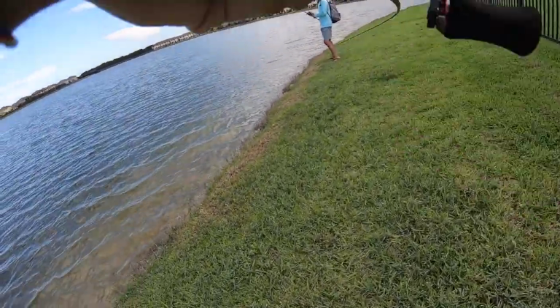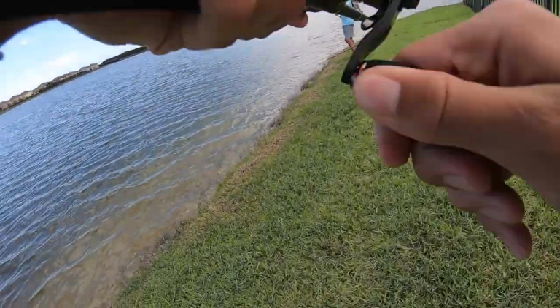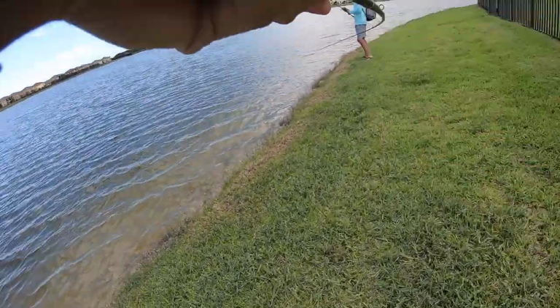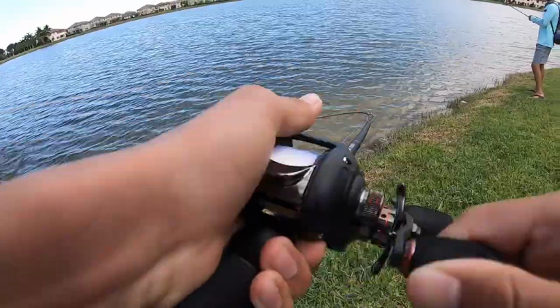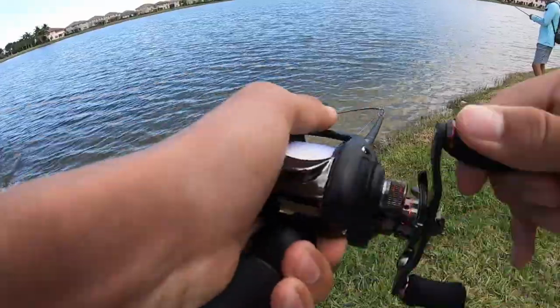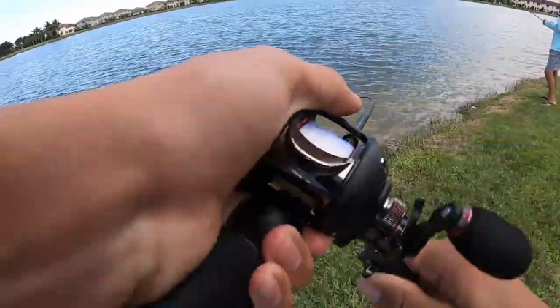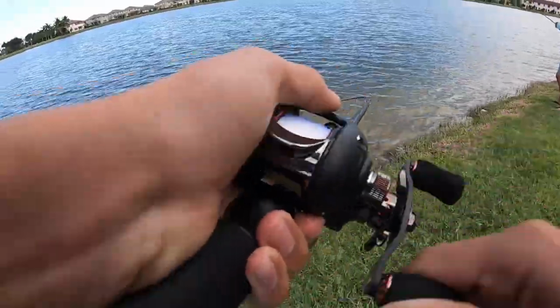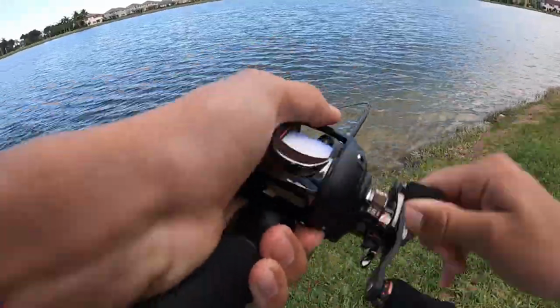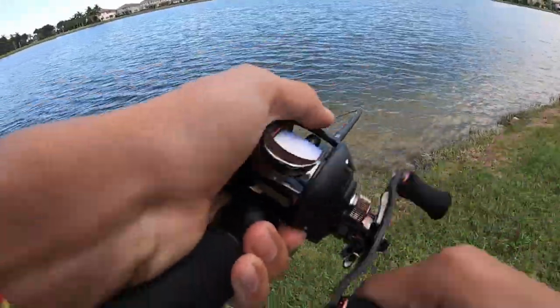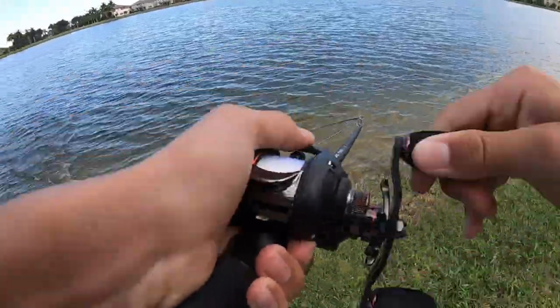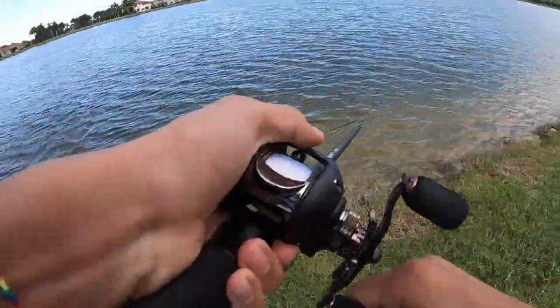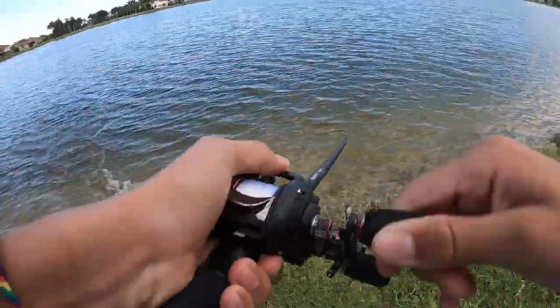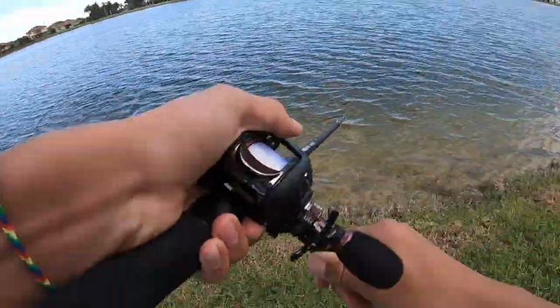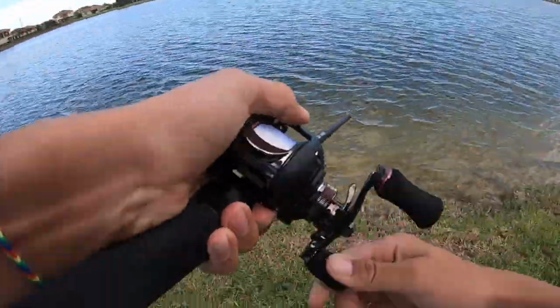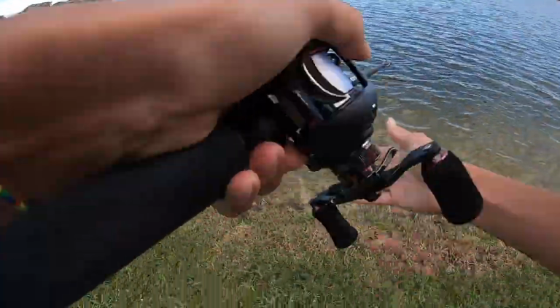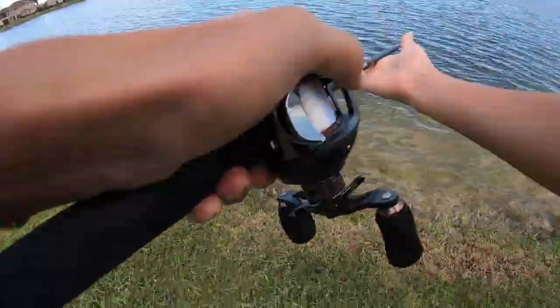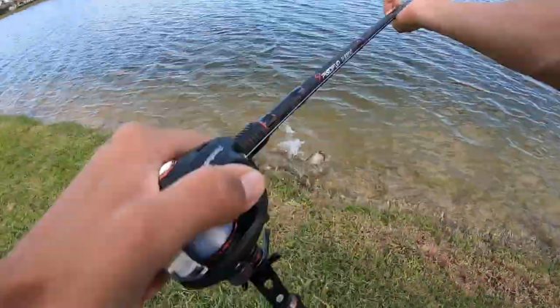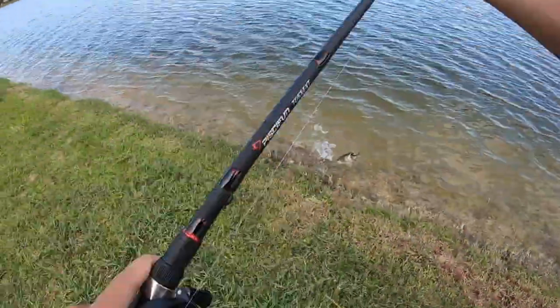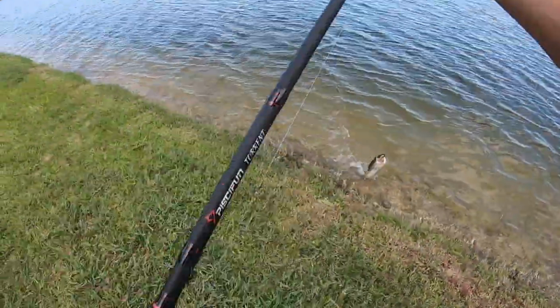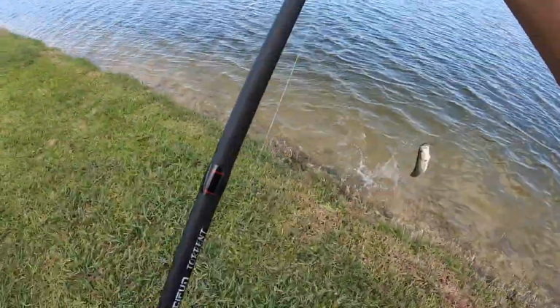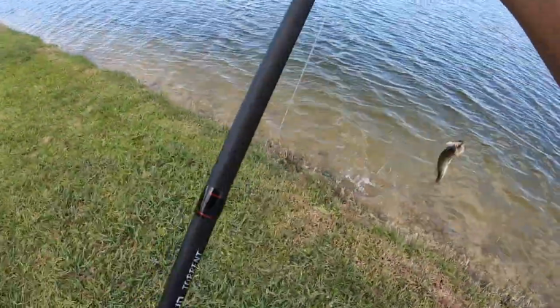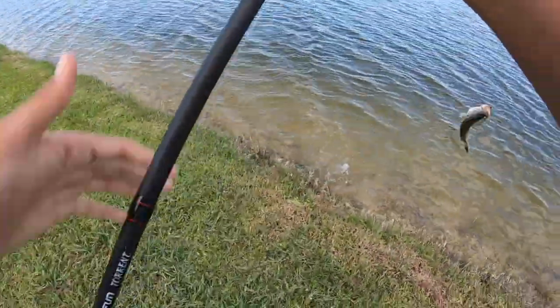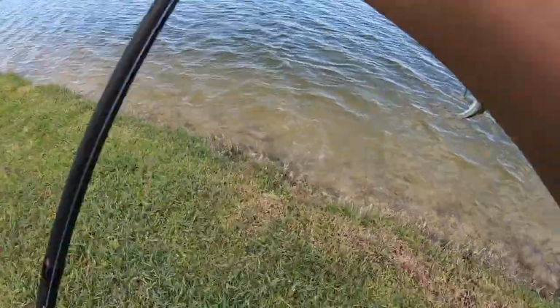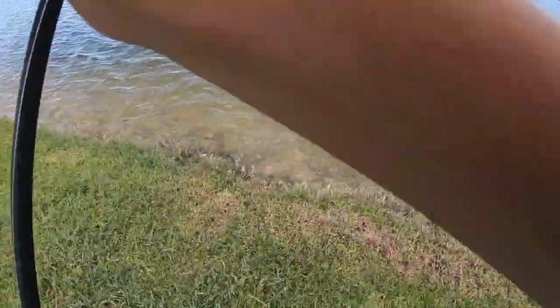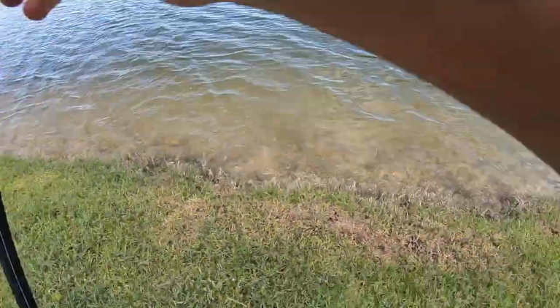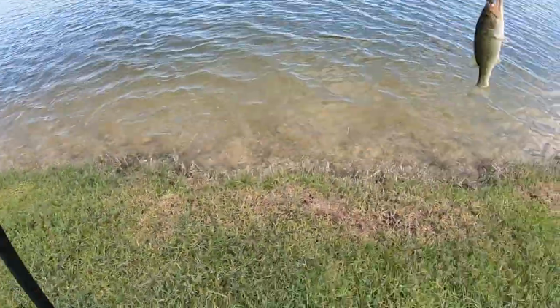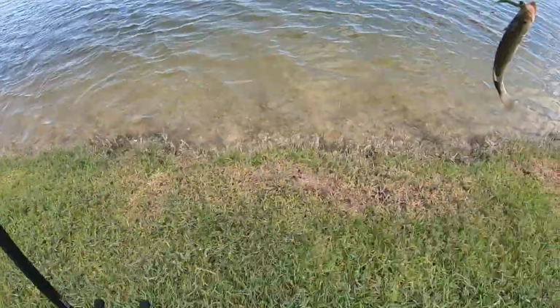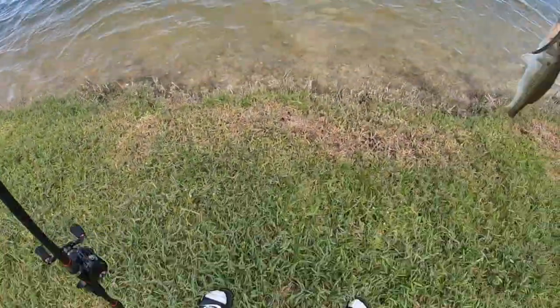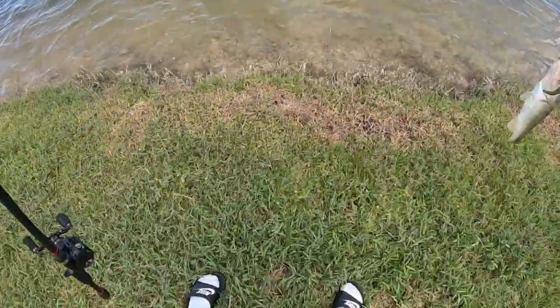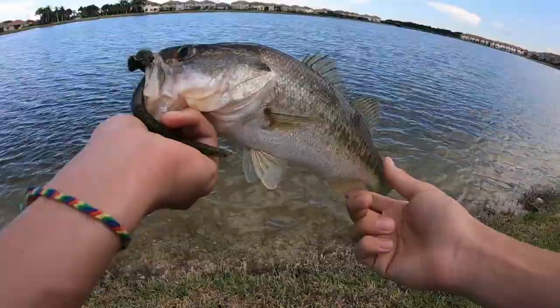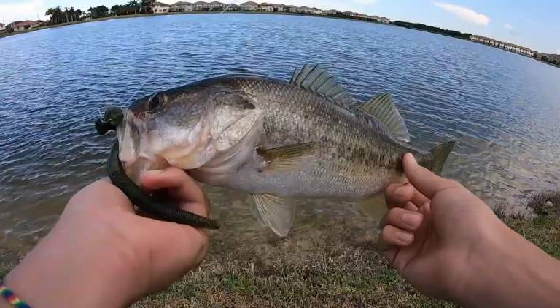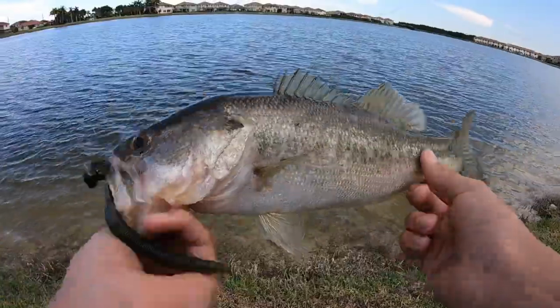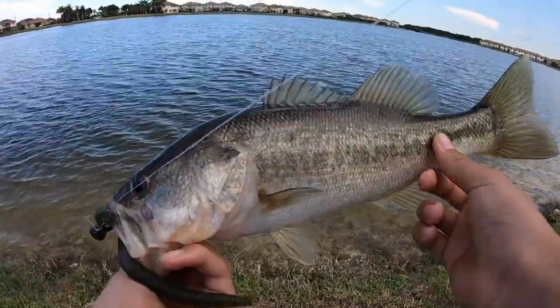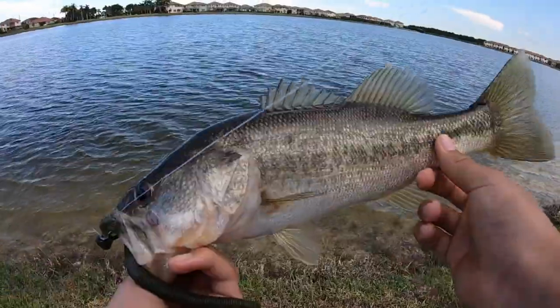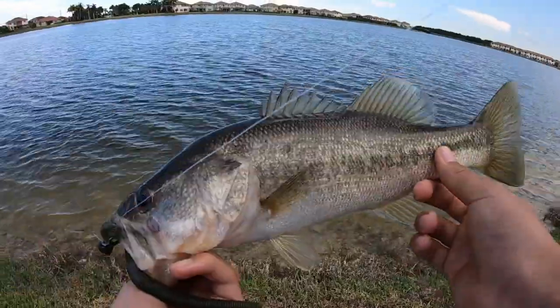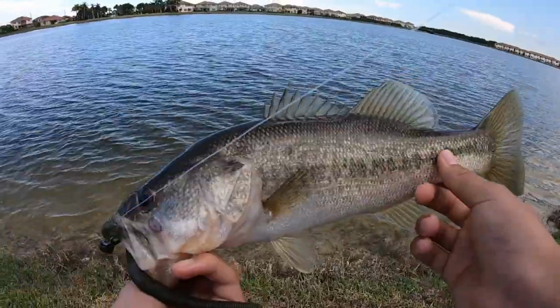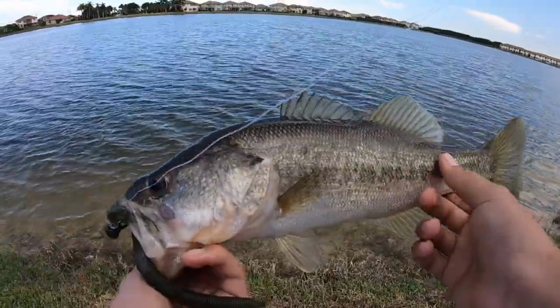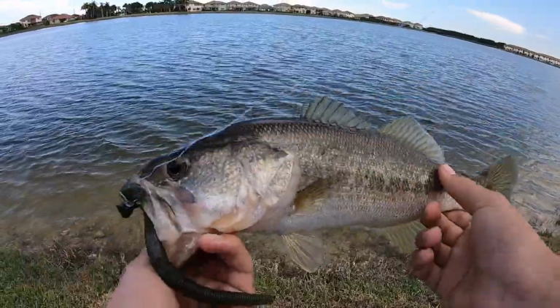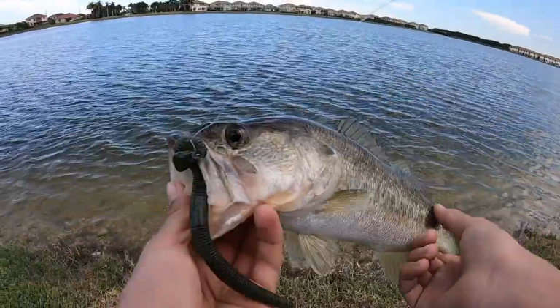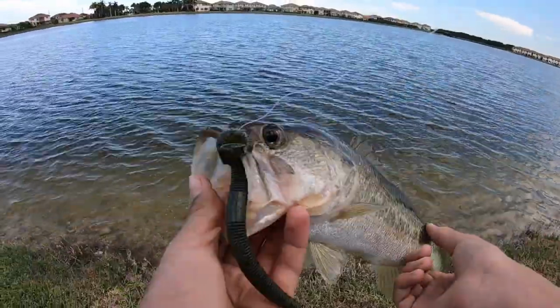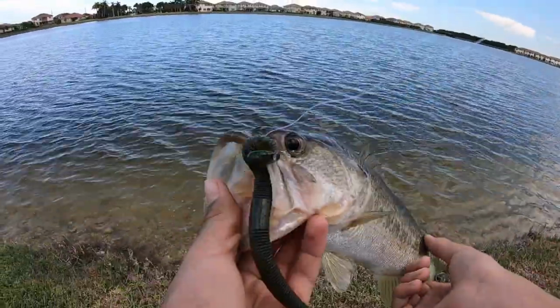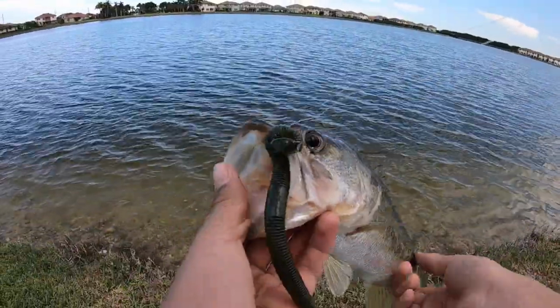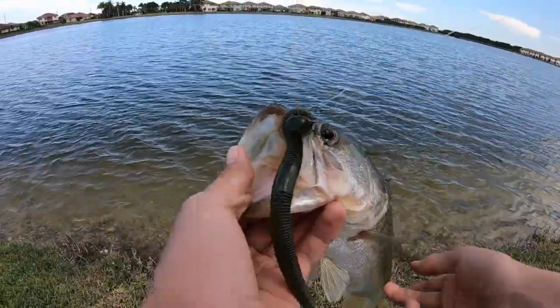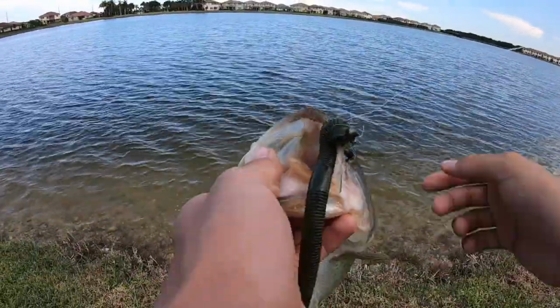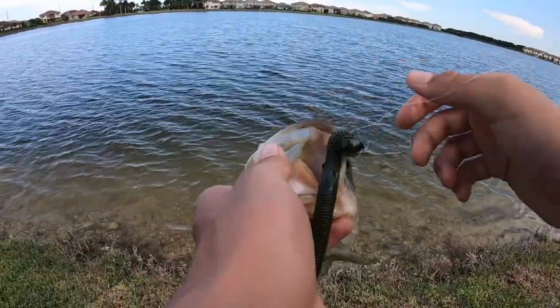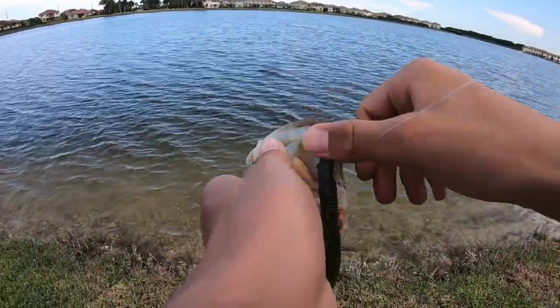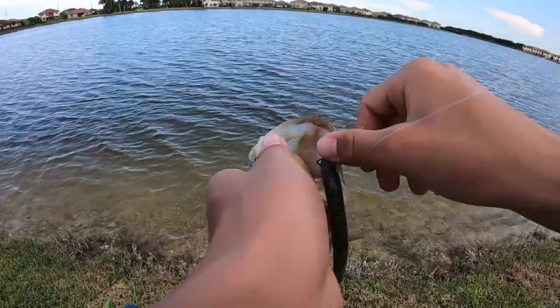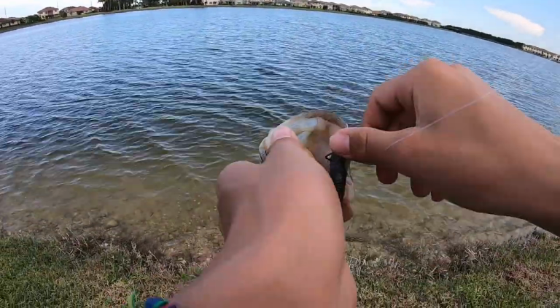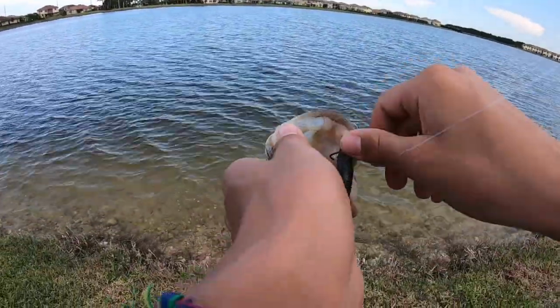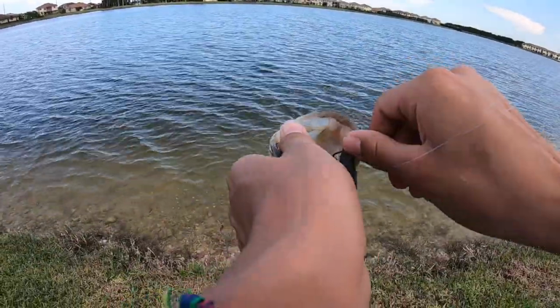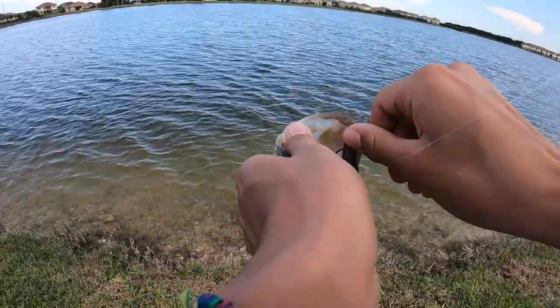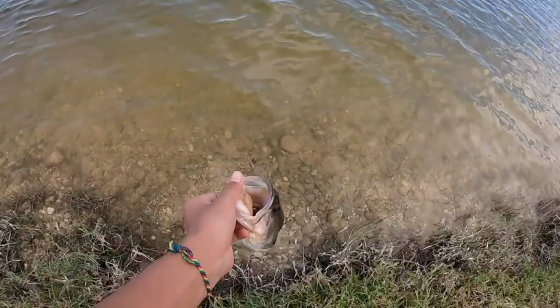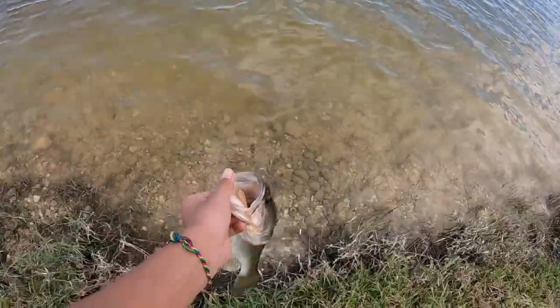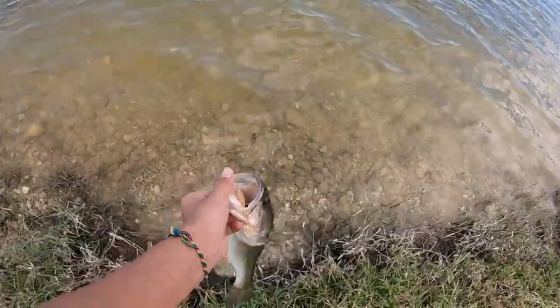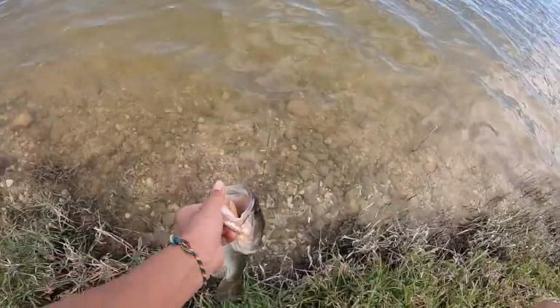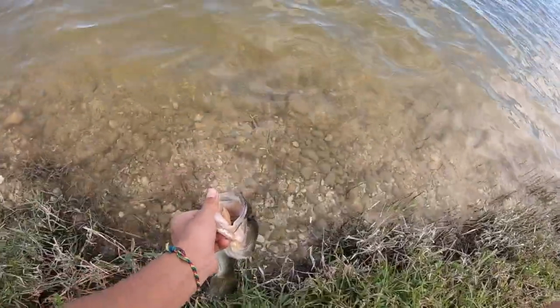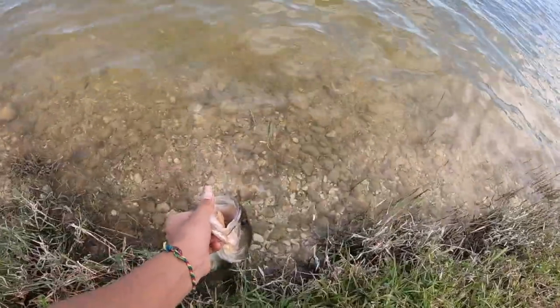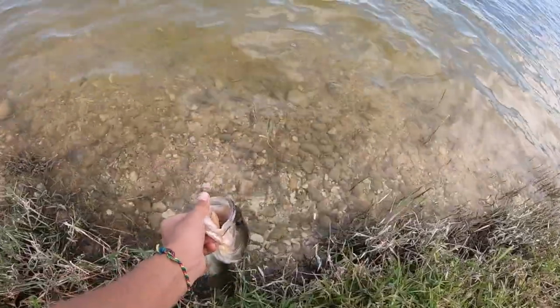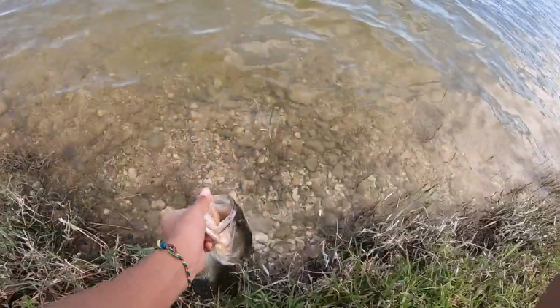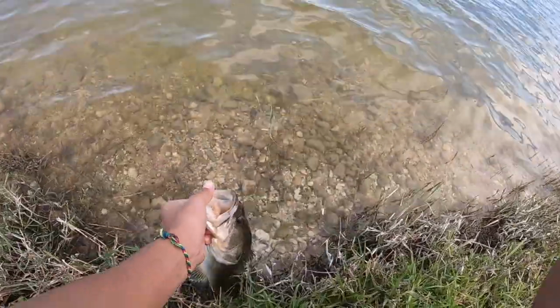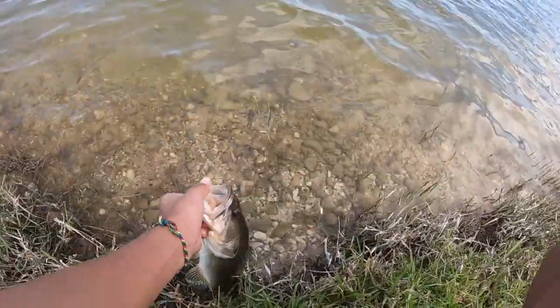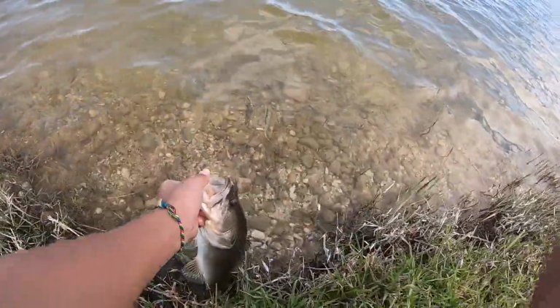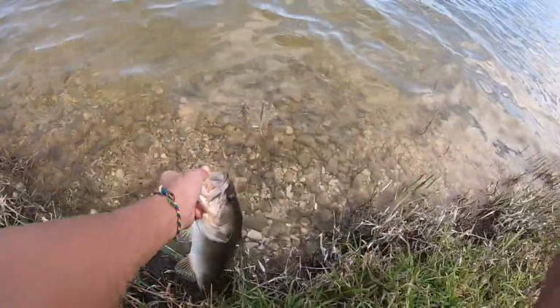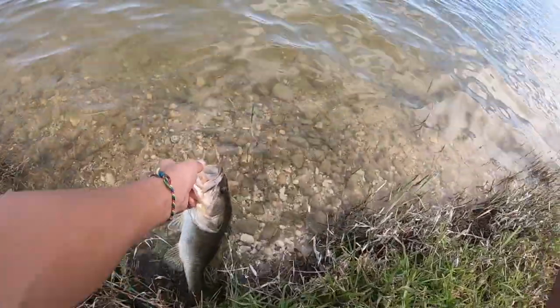Third fish of the day! These were pretty small, not that big though. See you buddy!